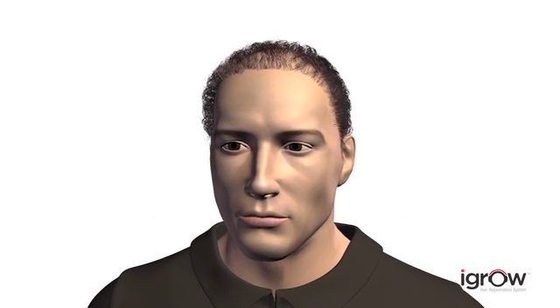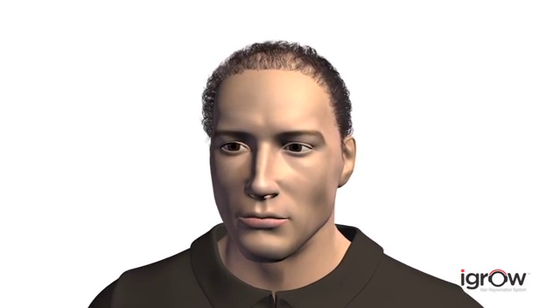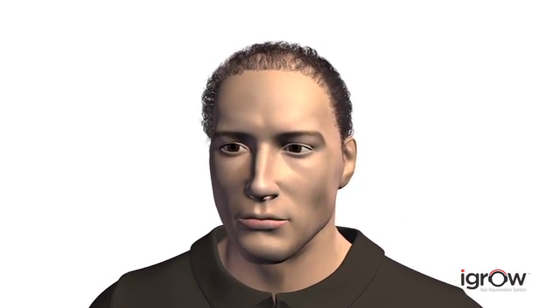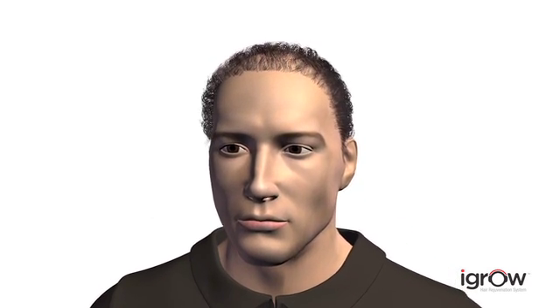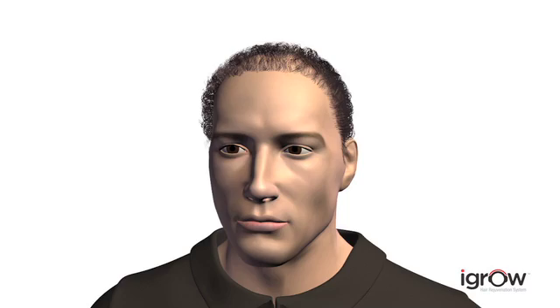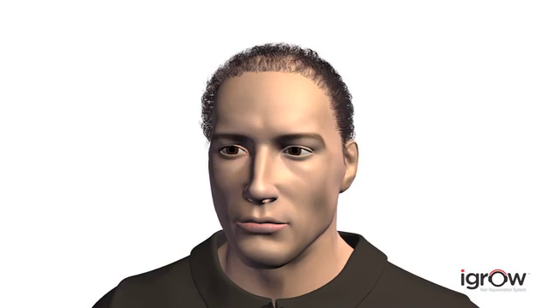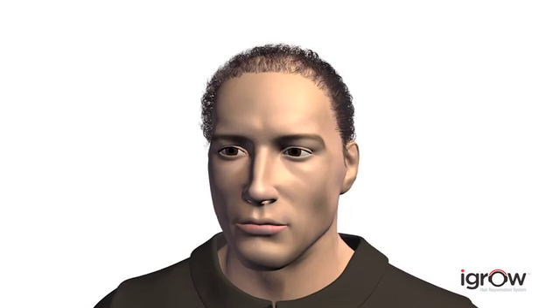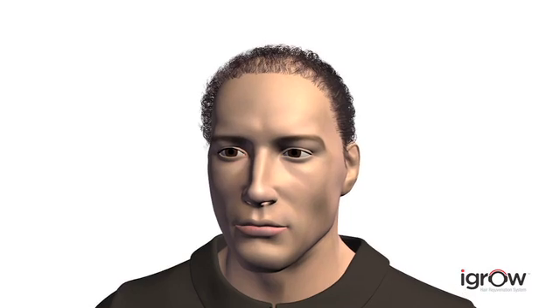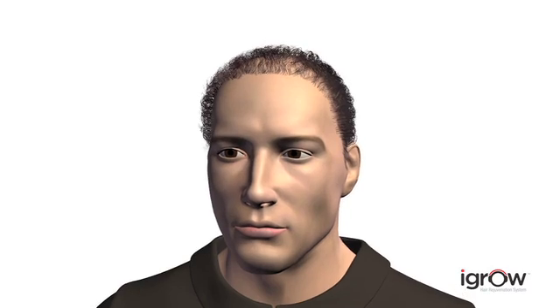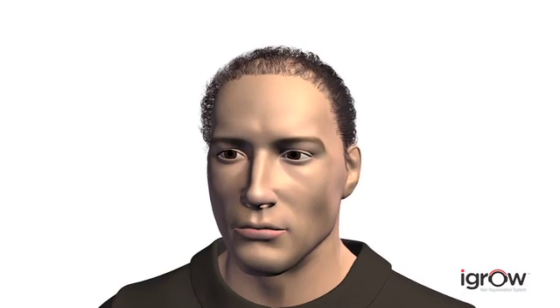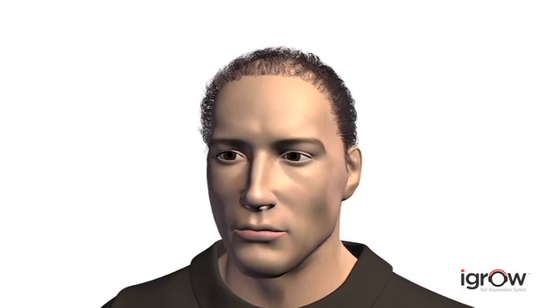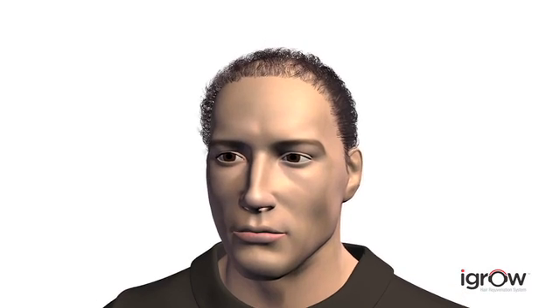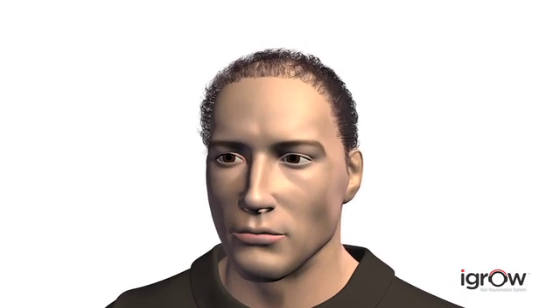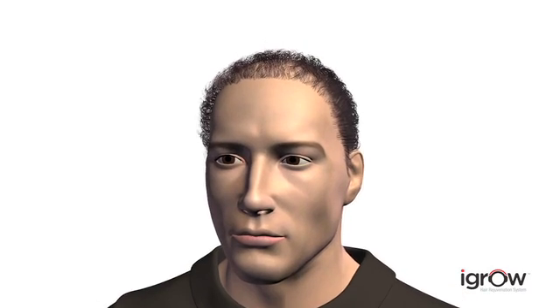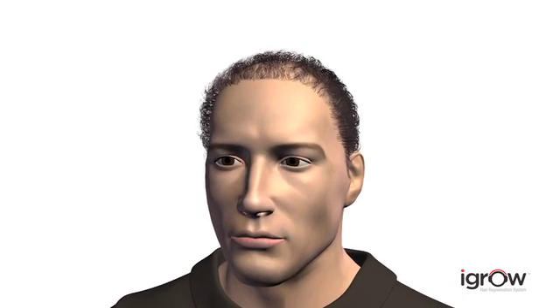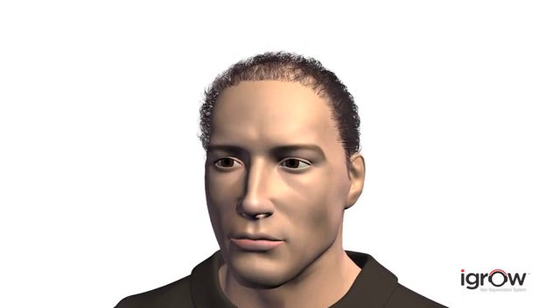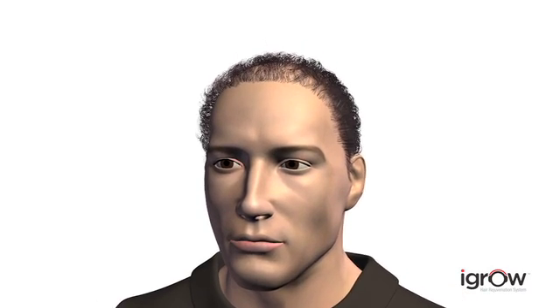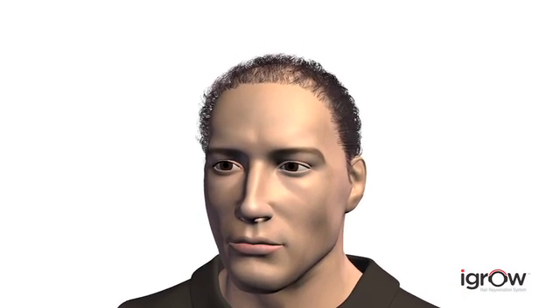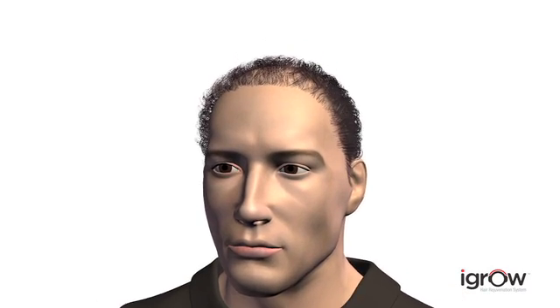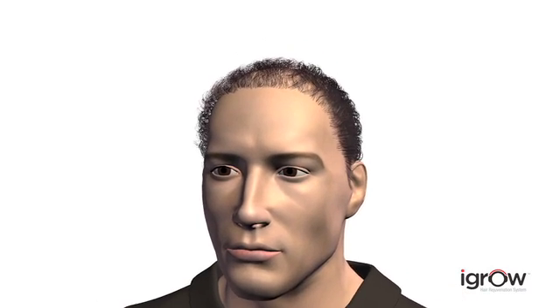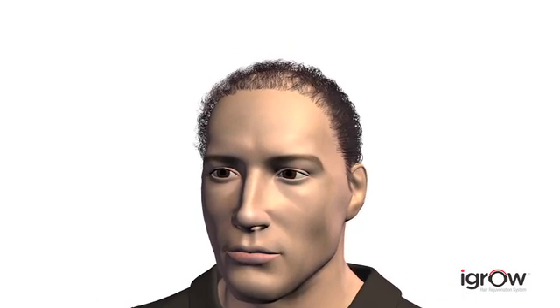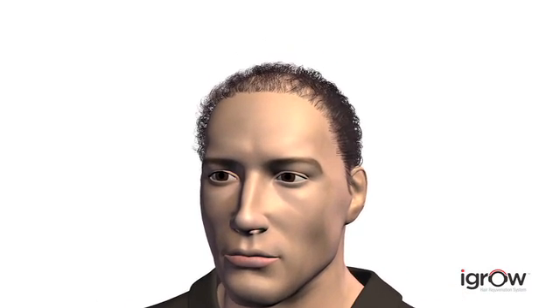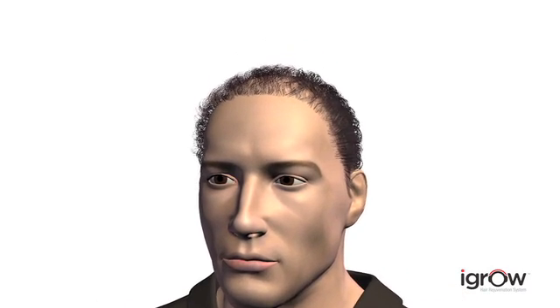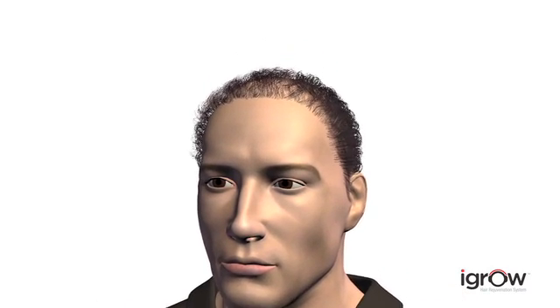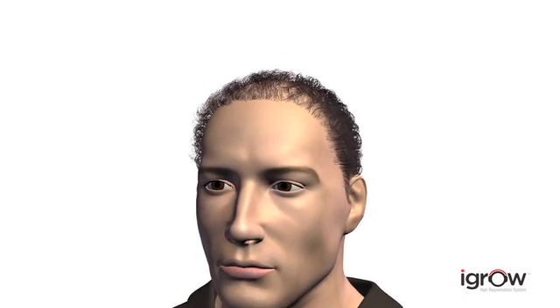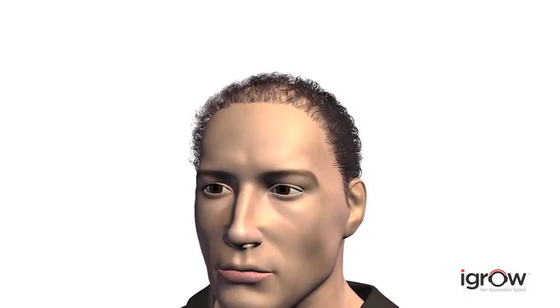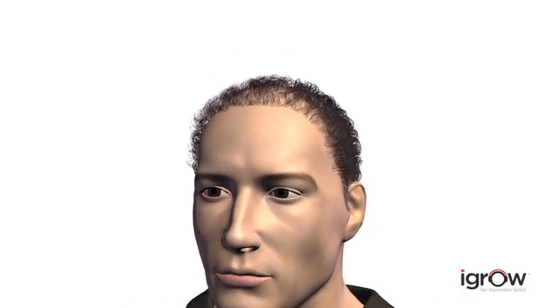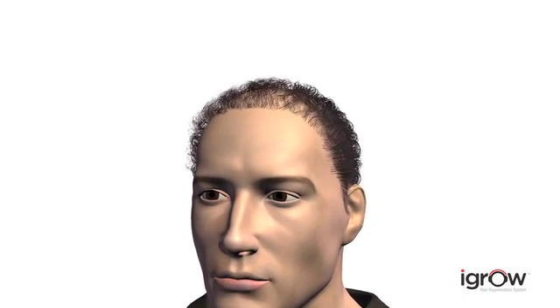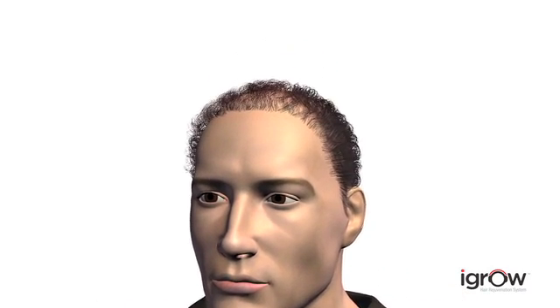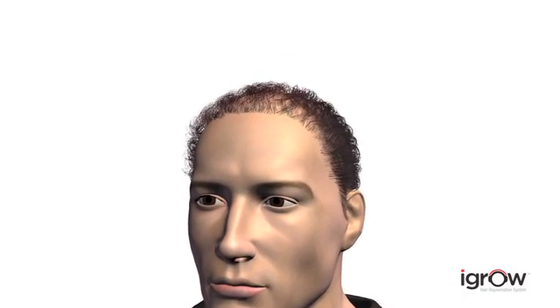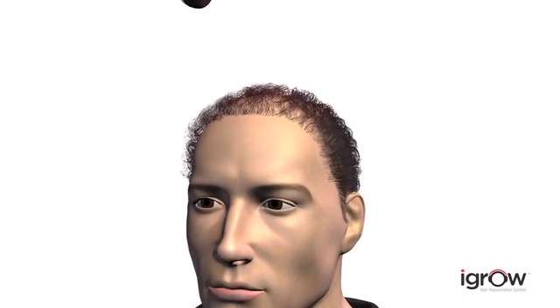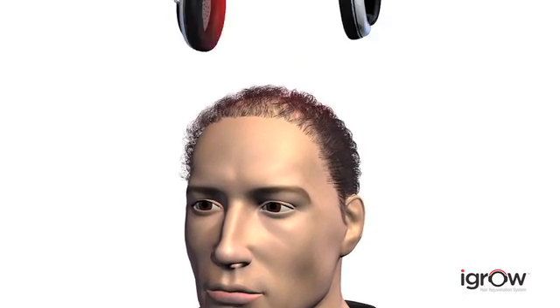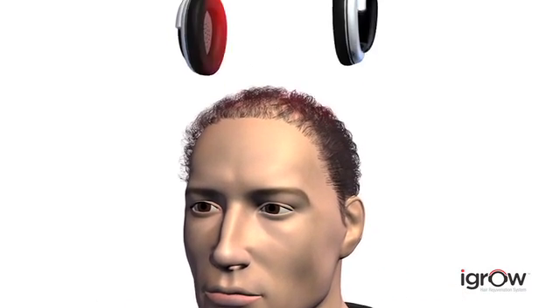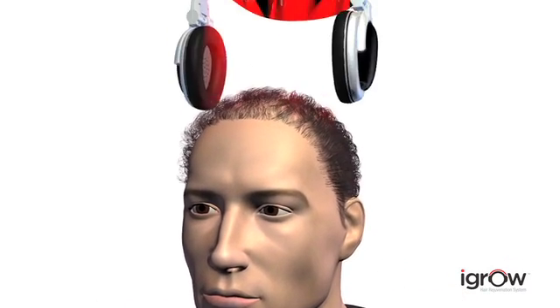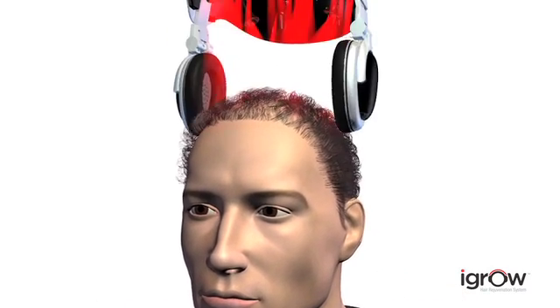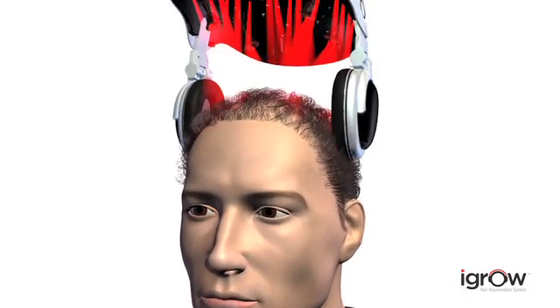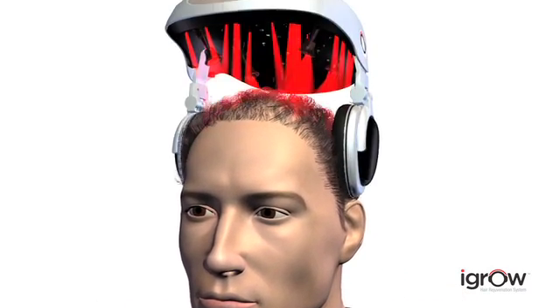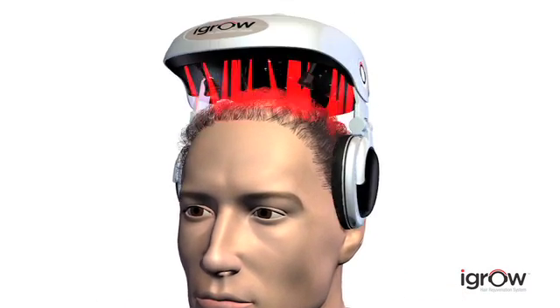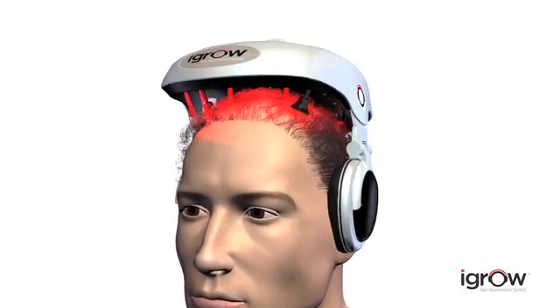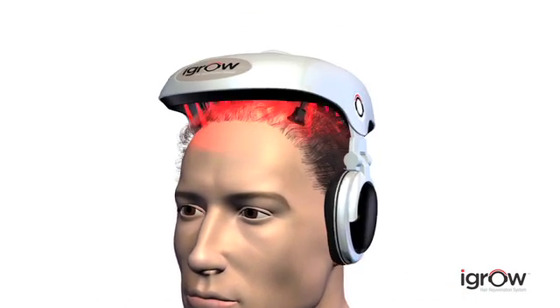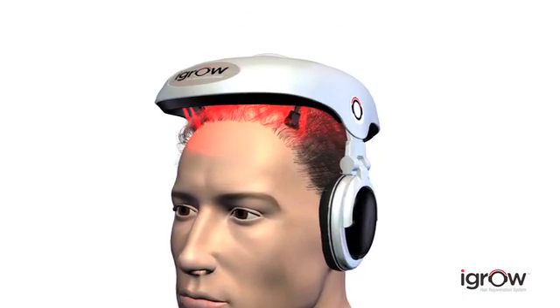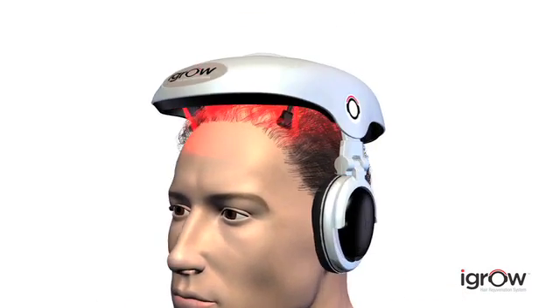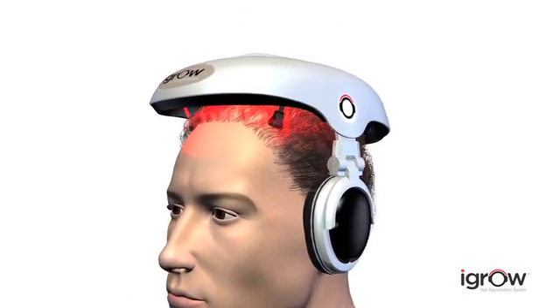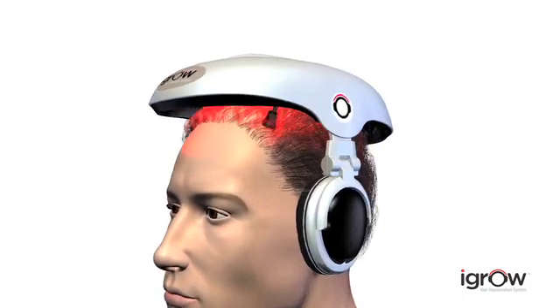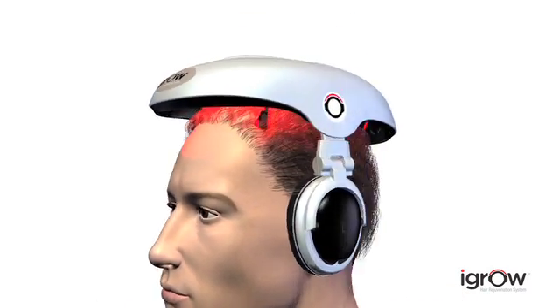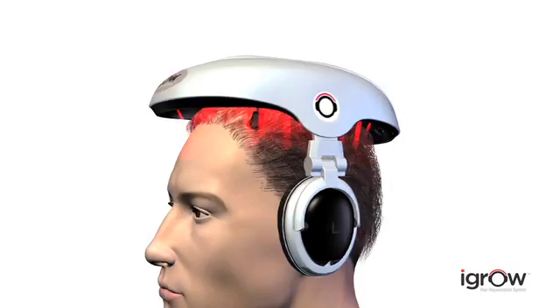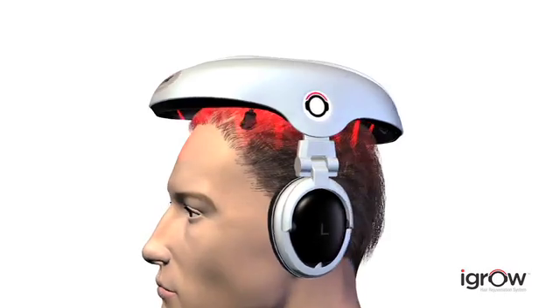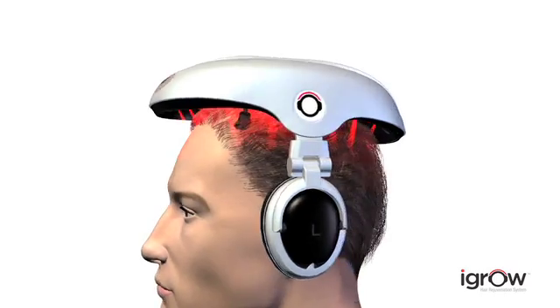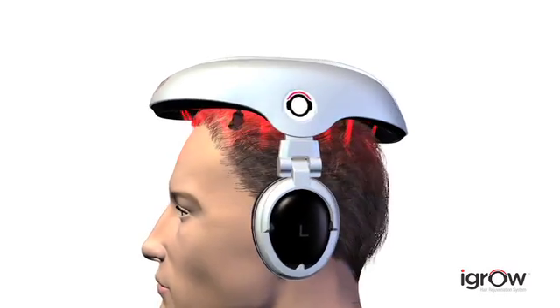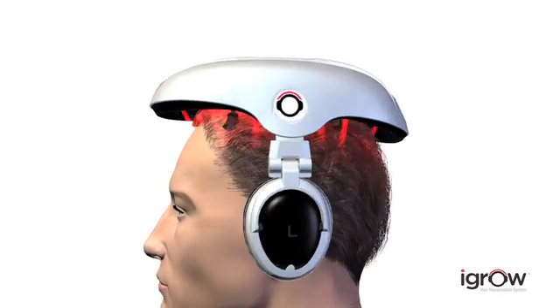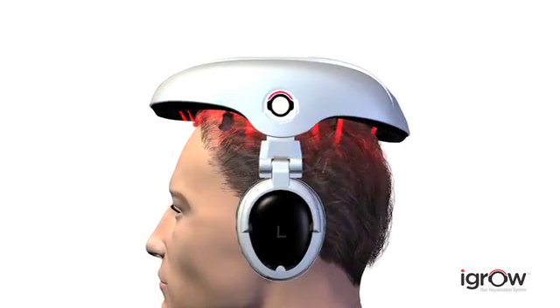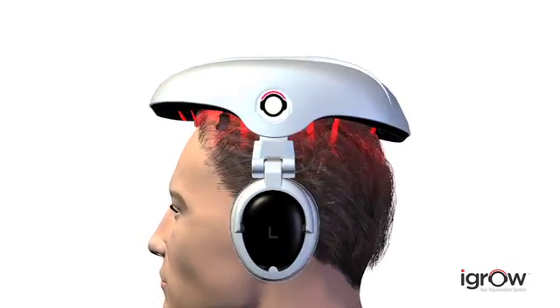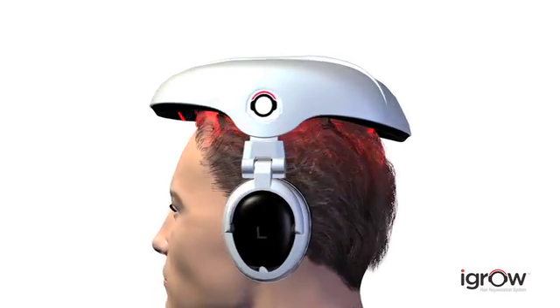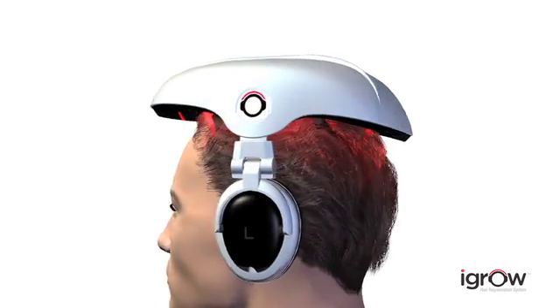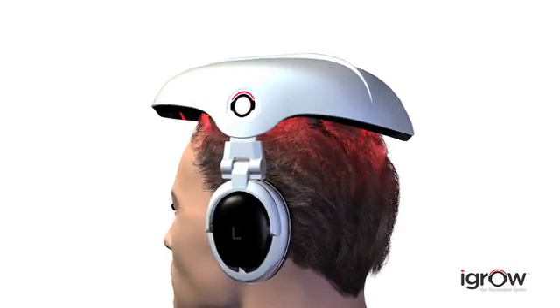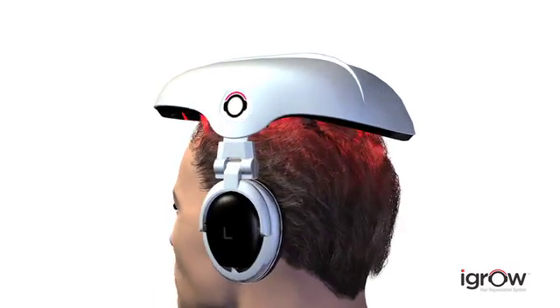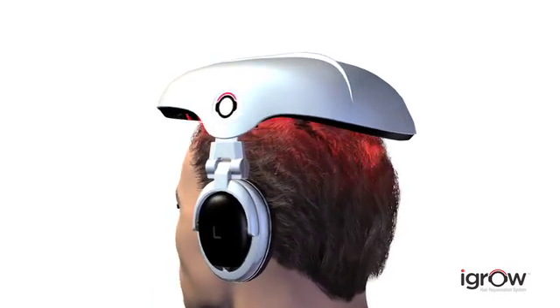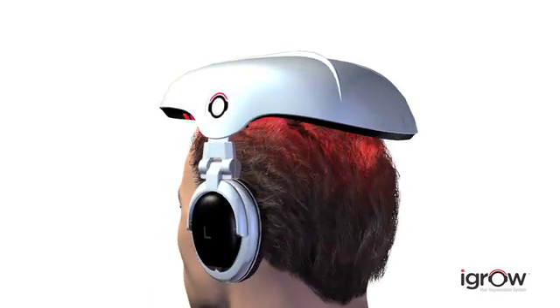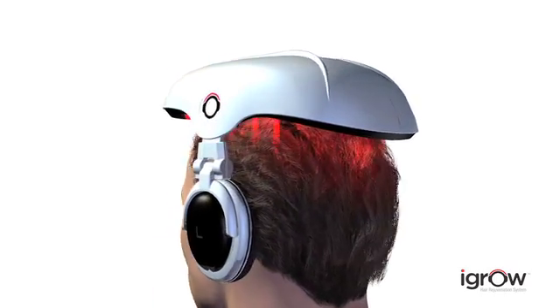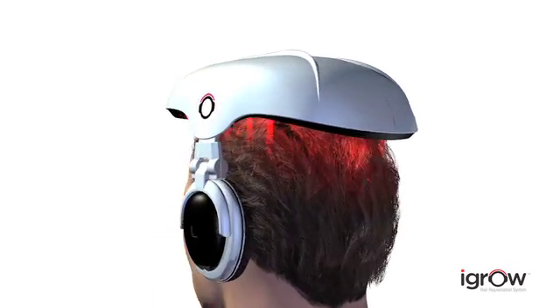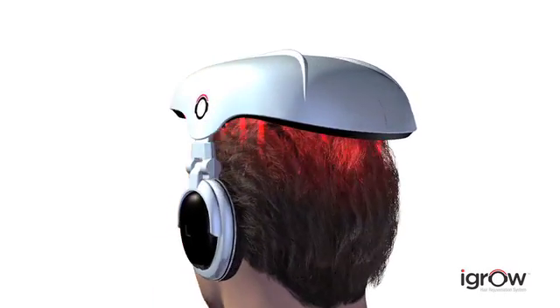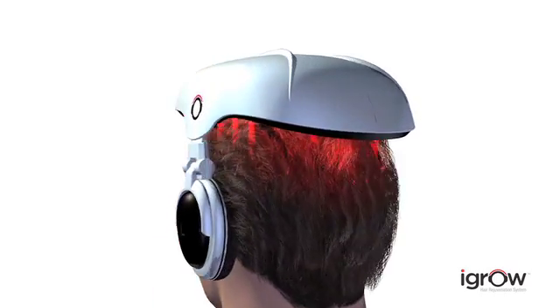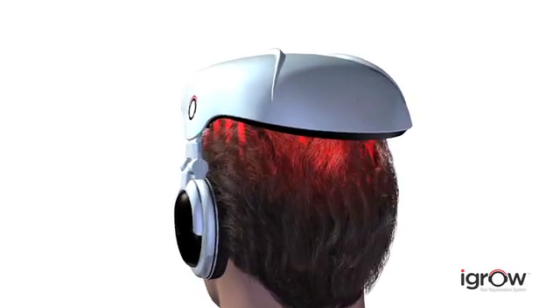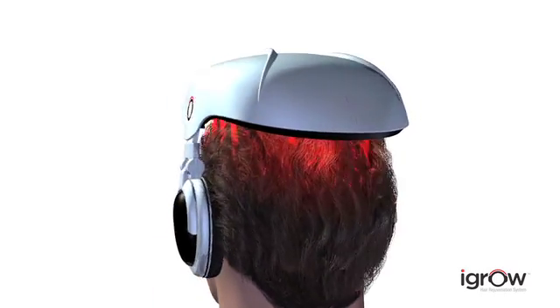Fortunately, there's now an easy, effective, and affordable way to restore hair quality with the iGrow Hair Rejuvenation System.